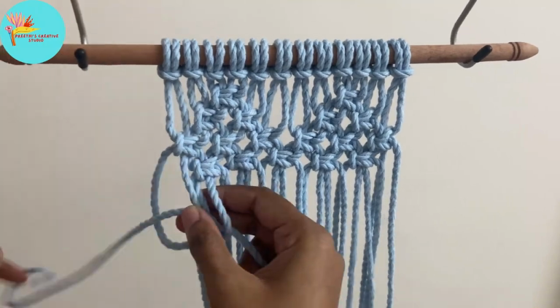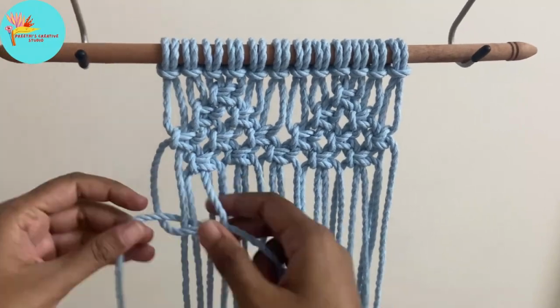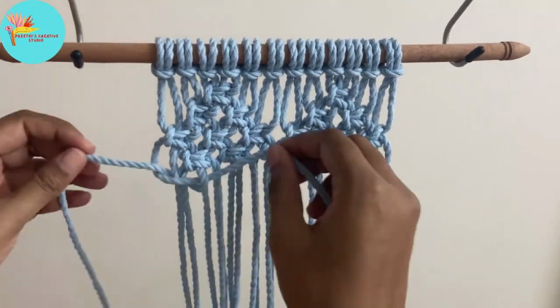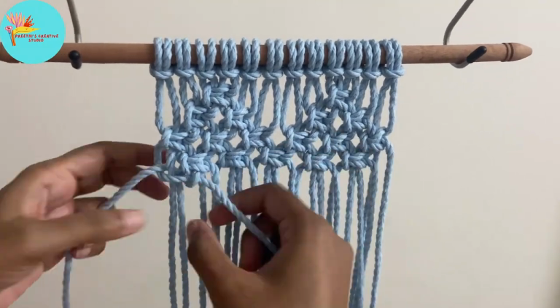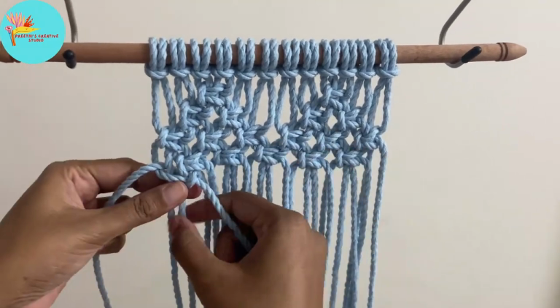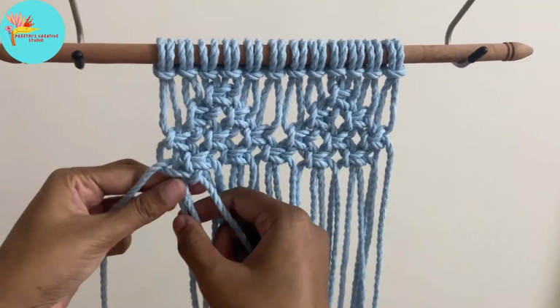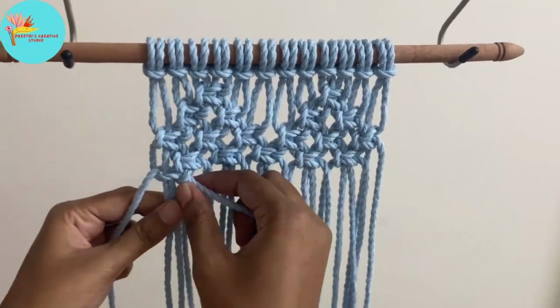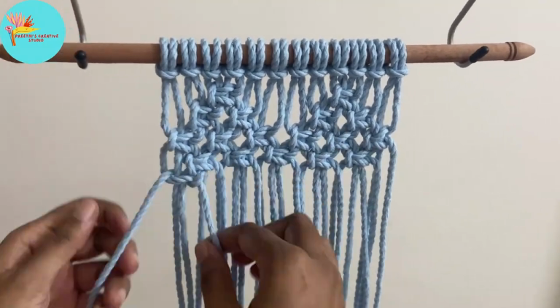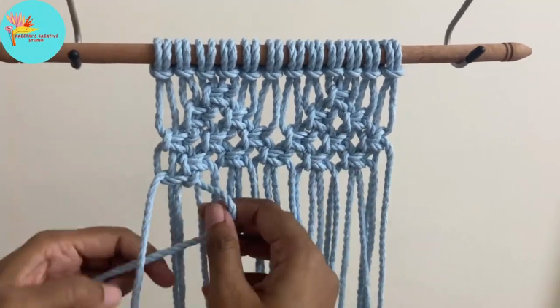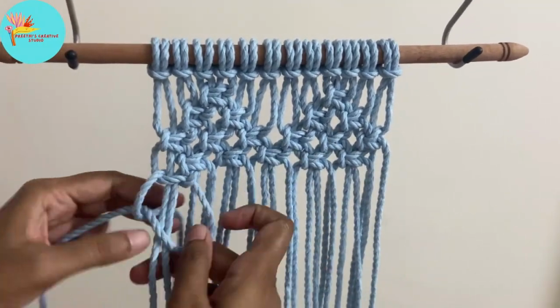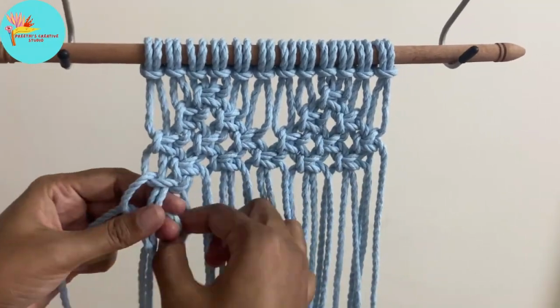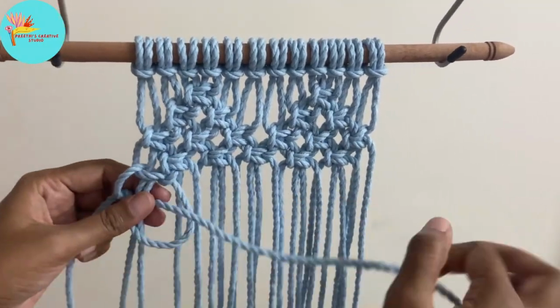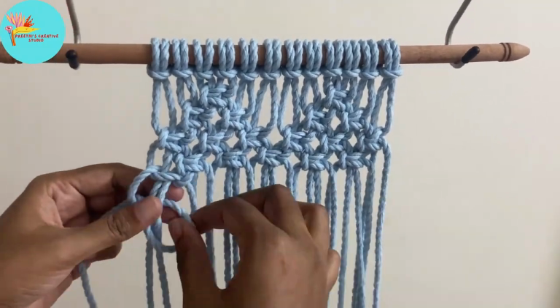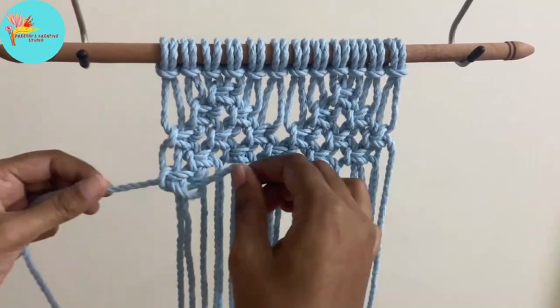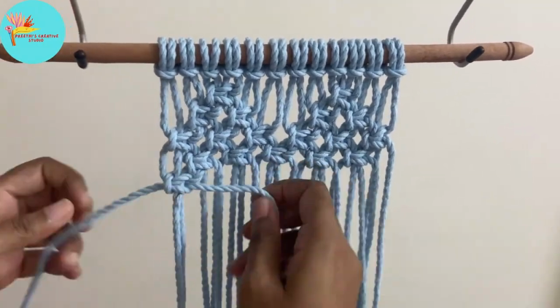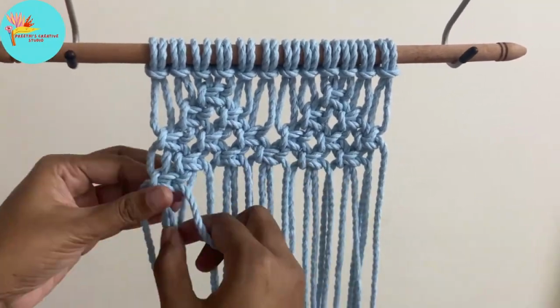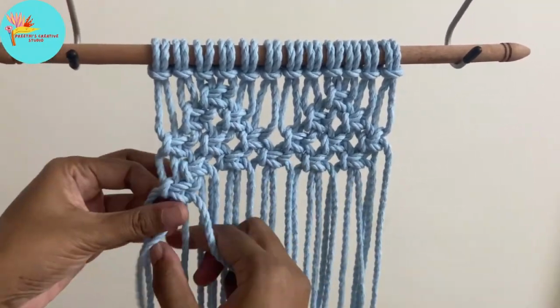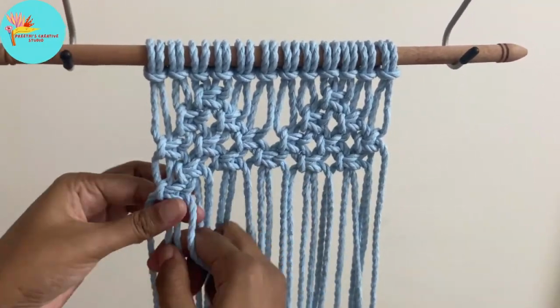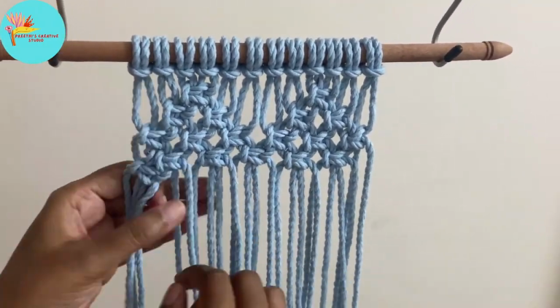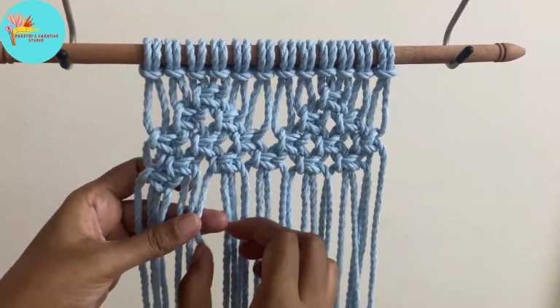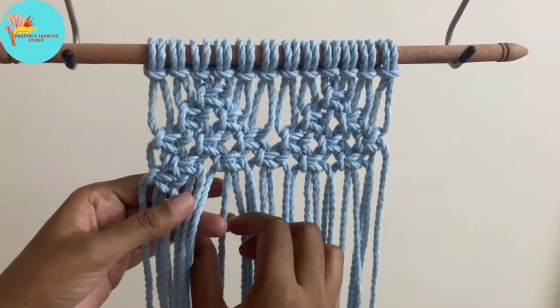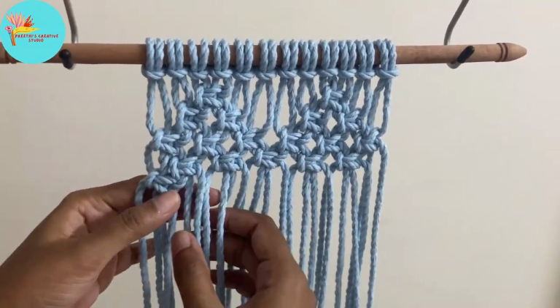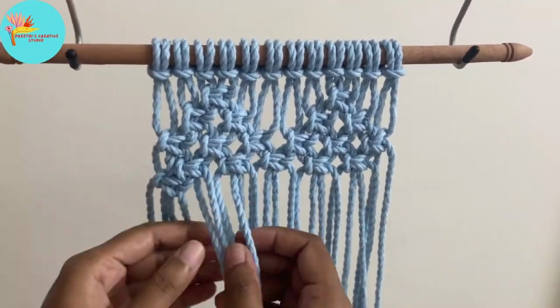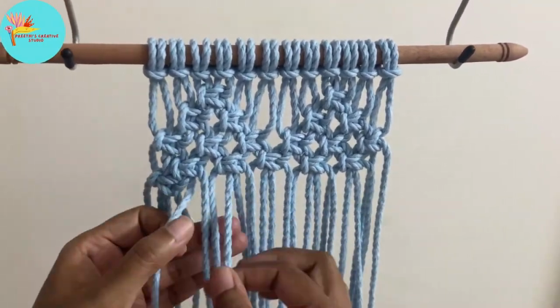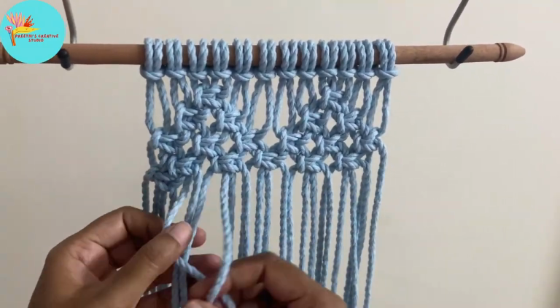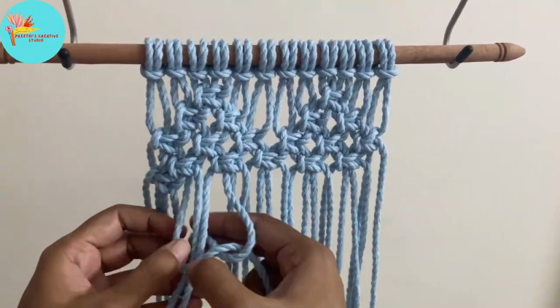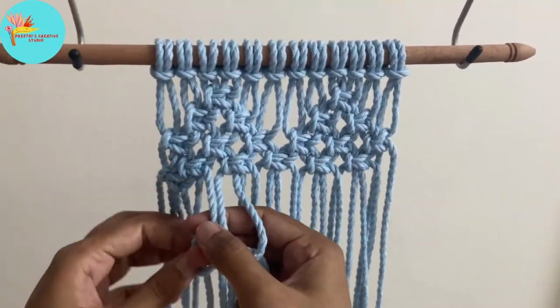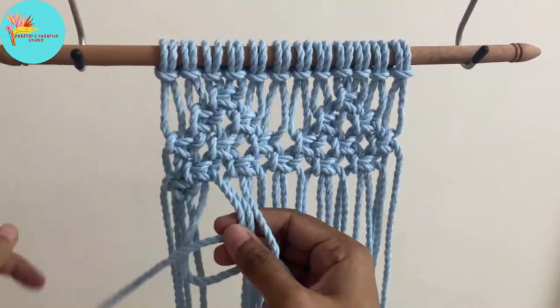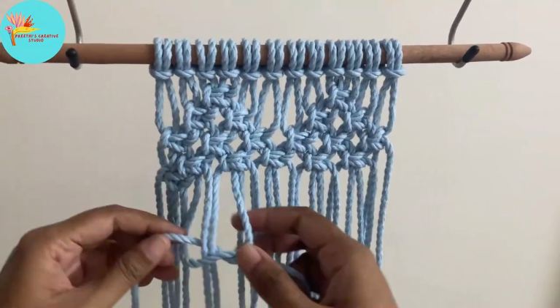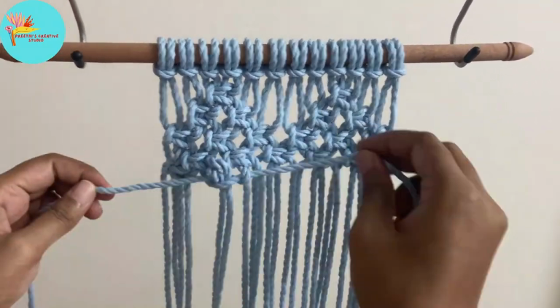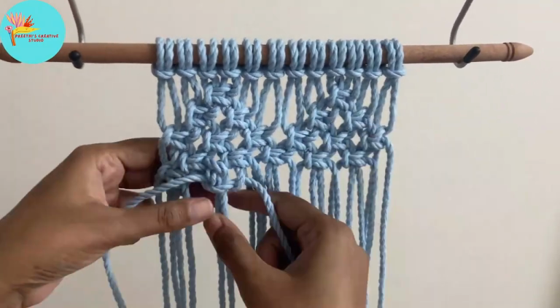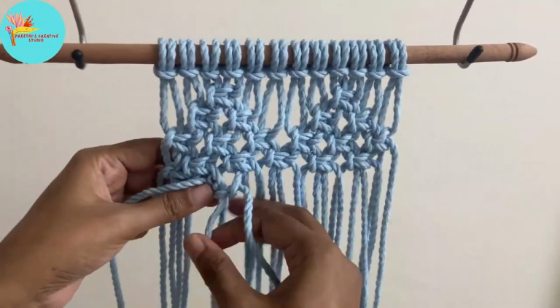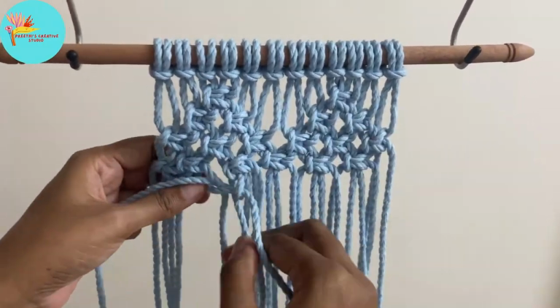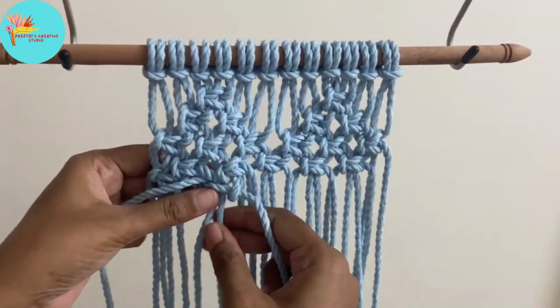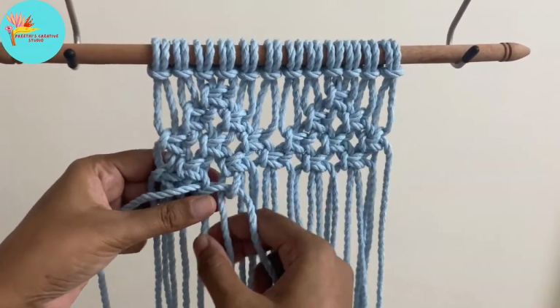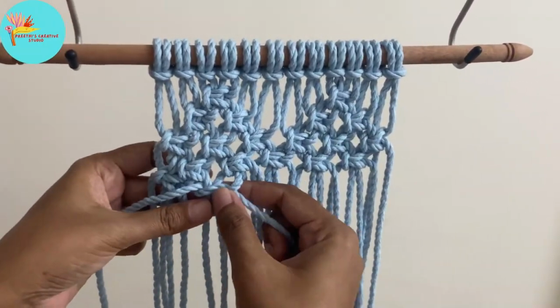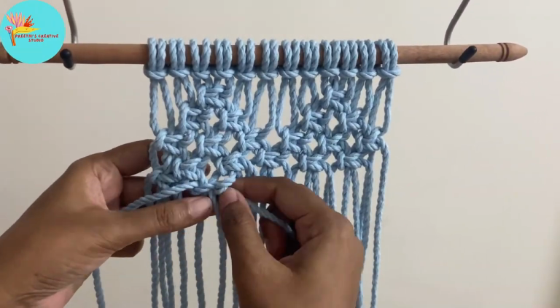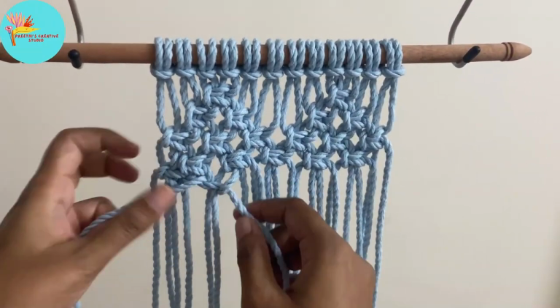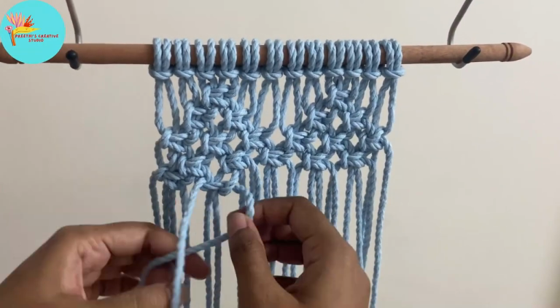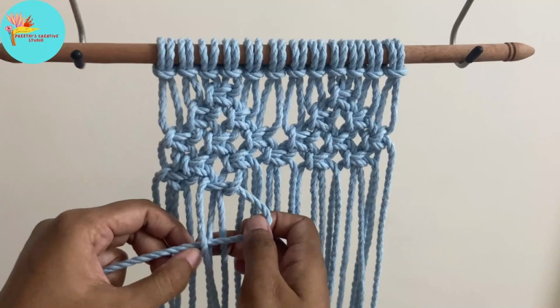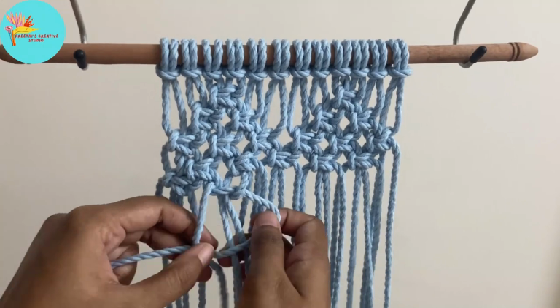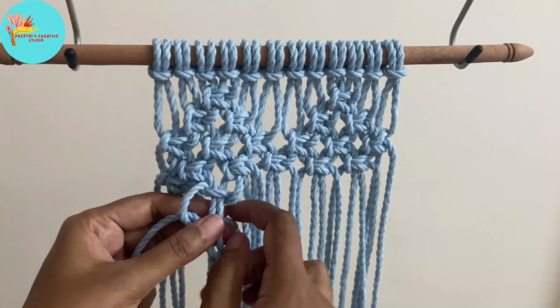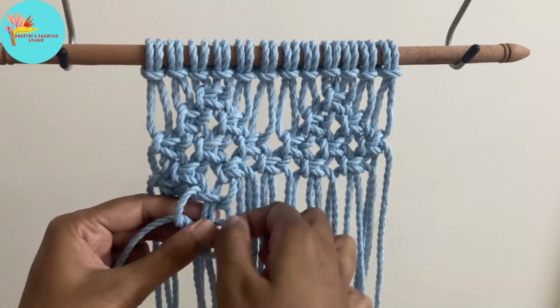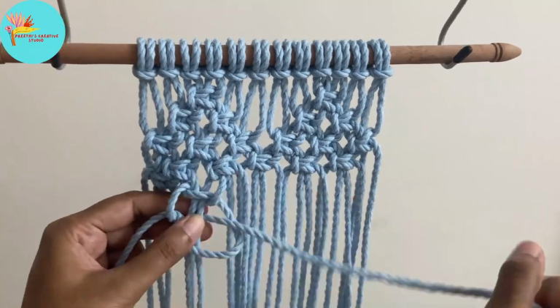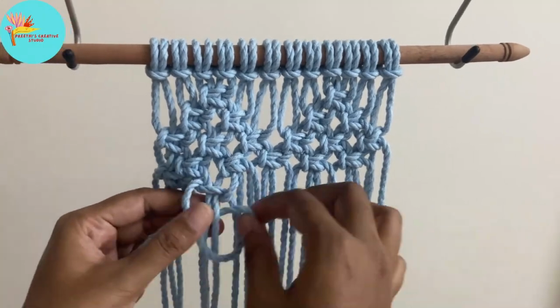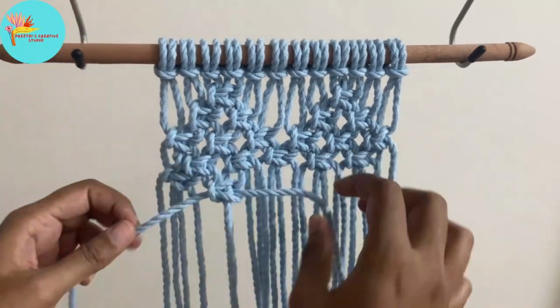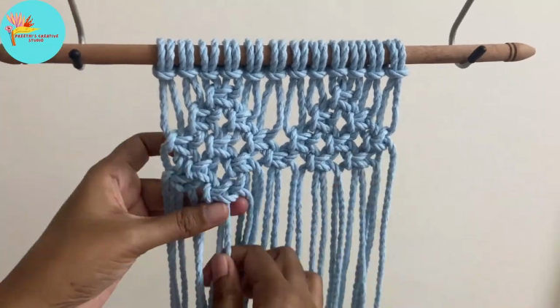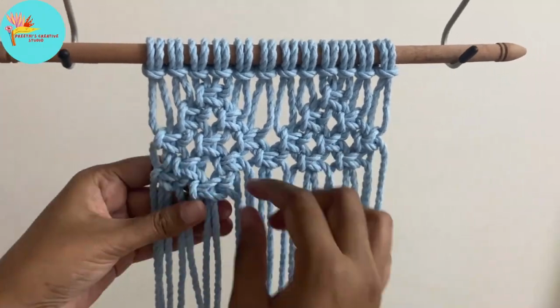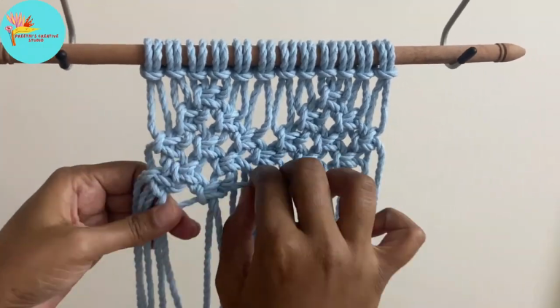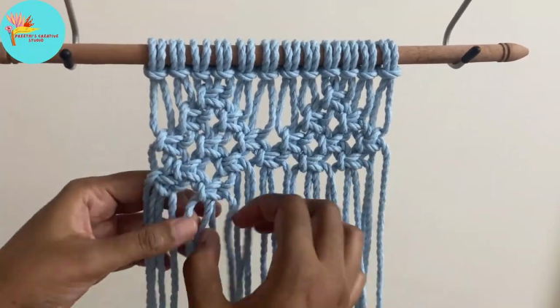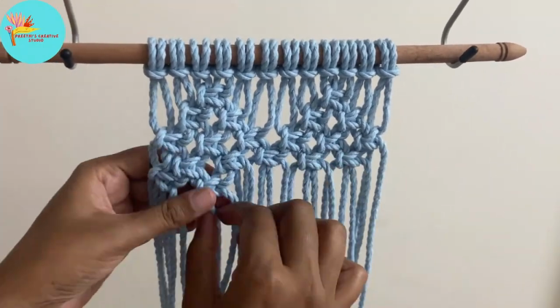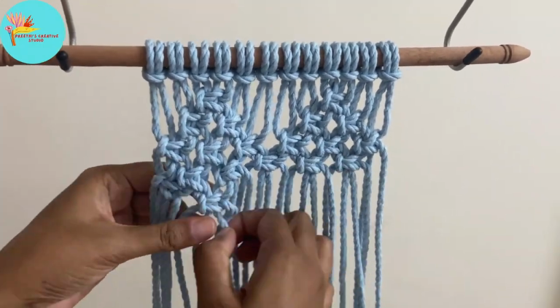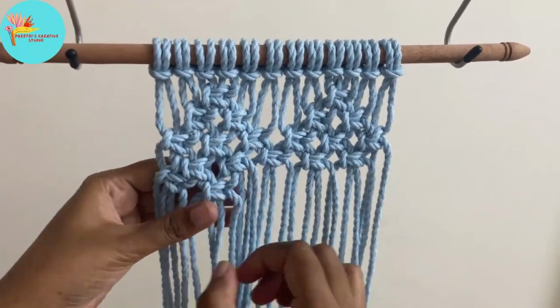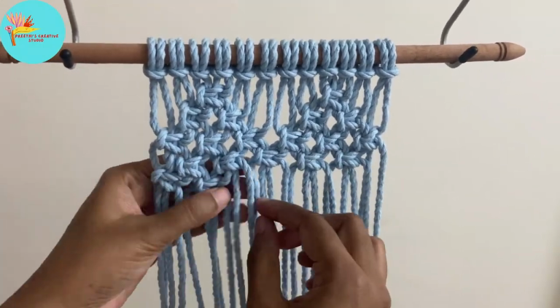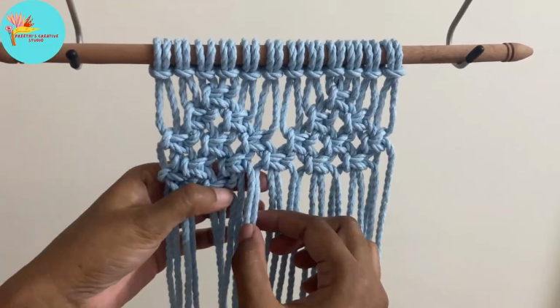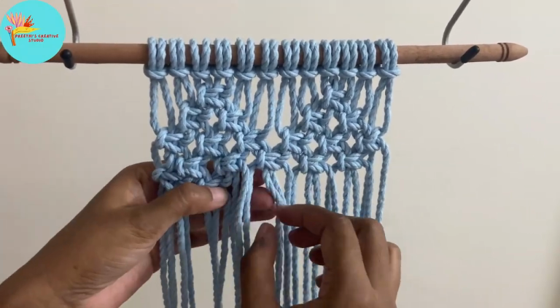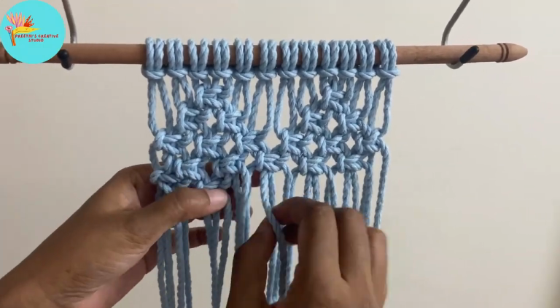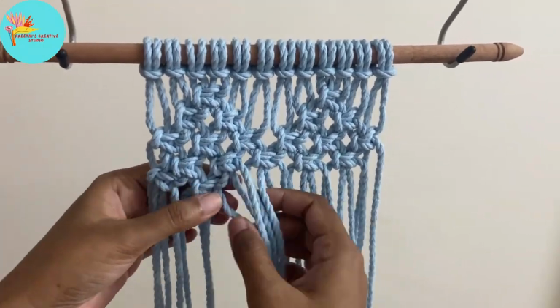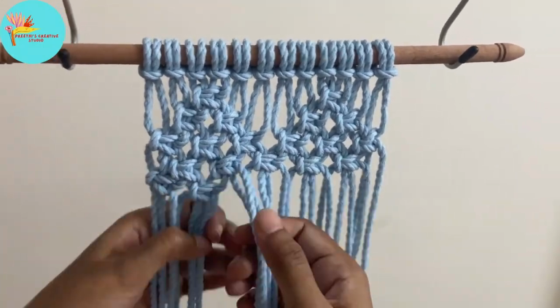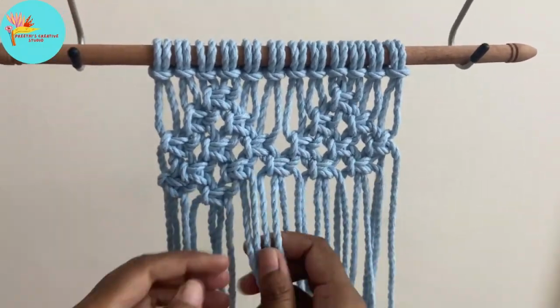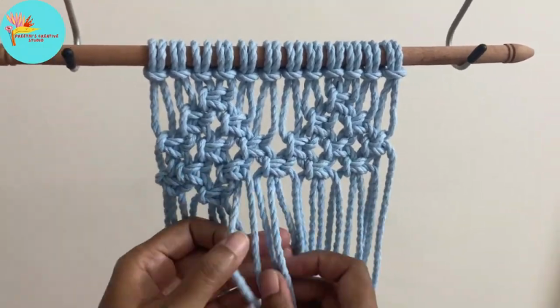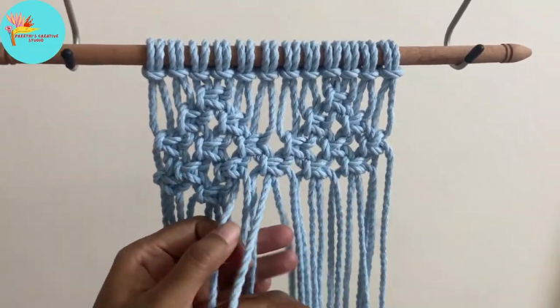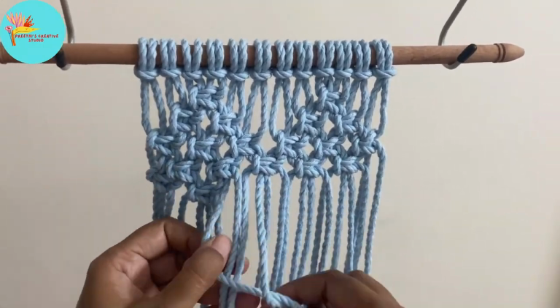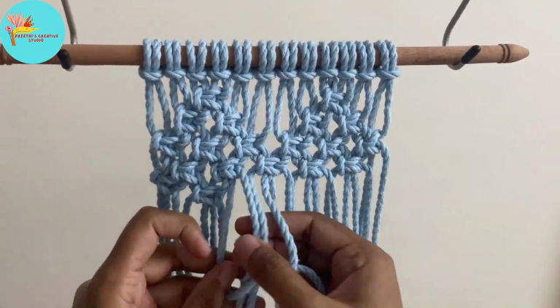Now we make another row of square knots. We include the first two and the last two cords, so it's the alternating square knot pattern.